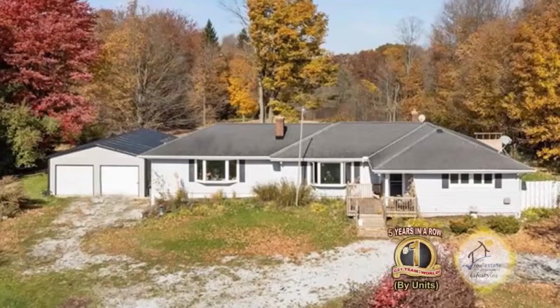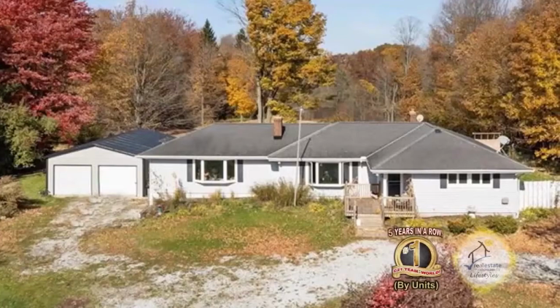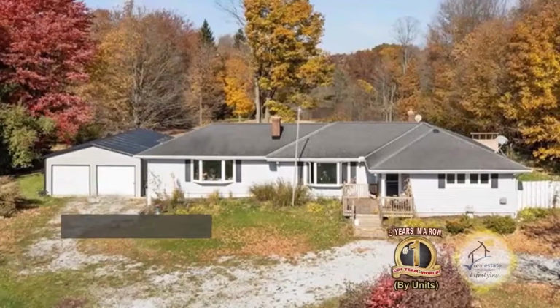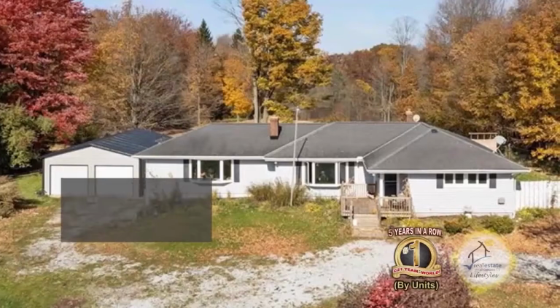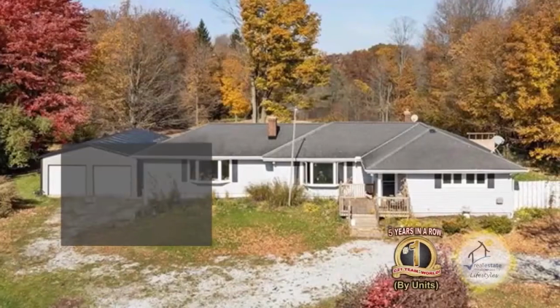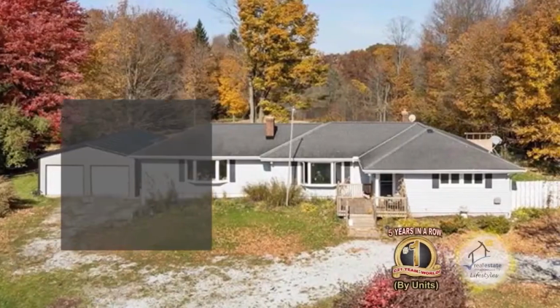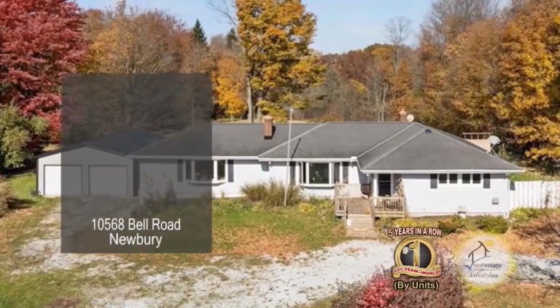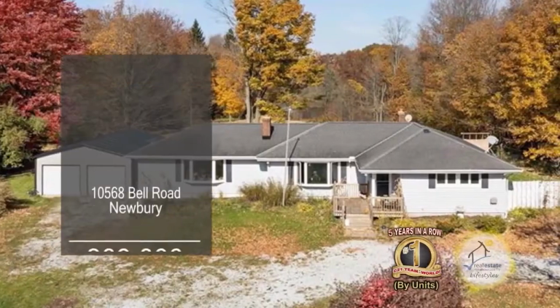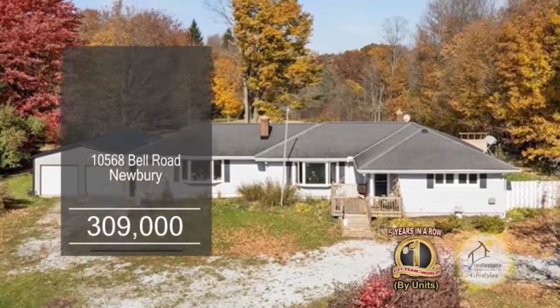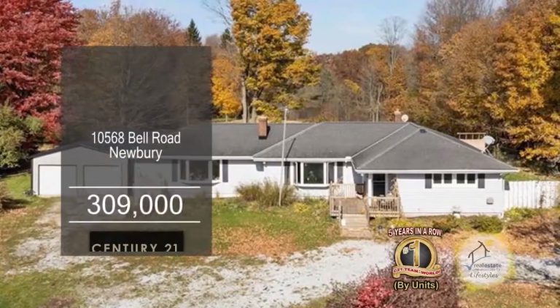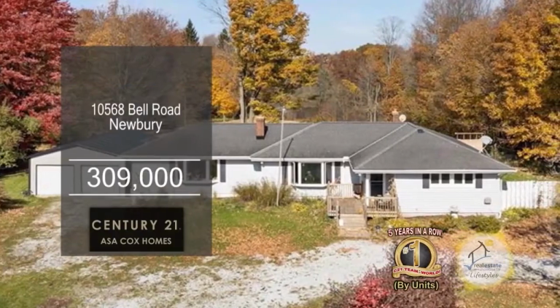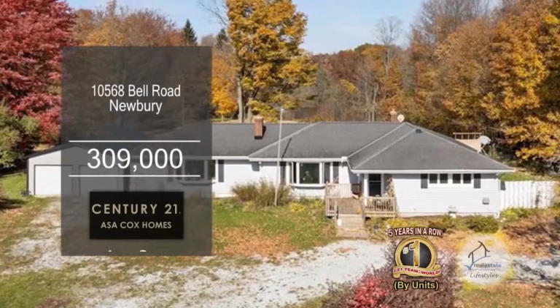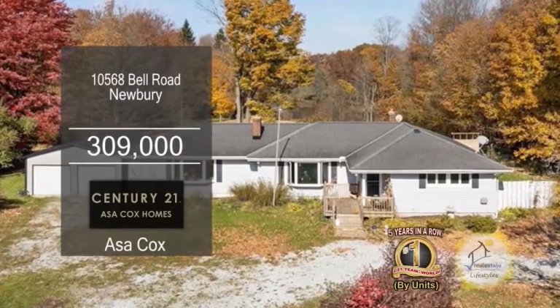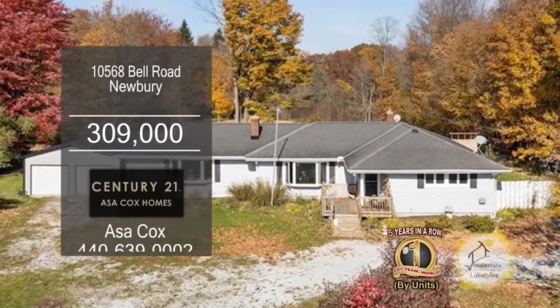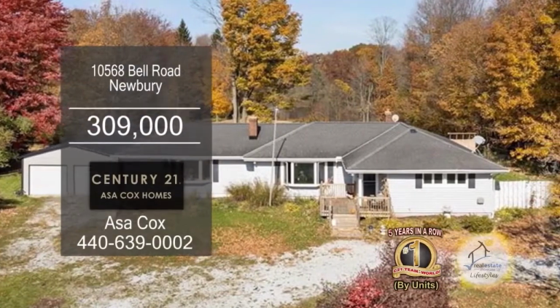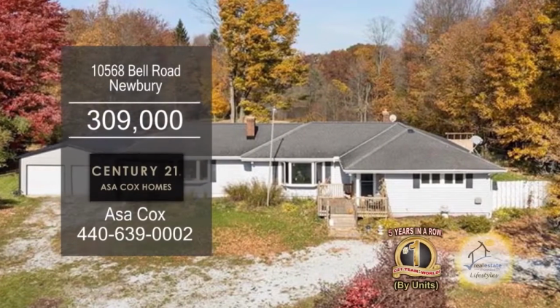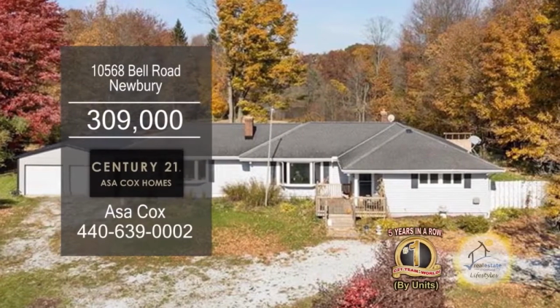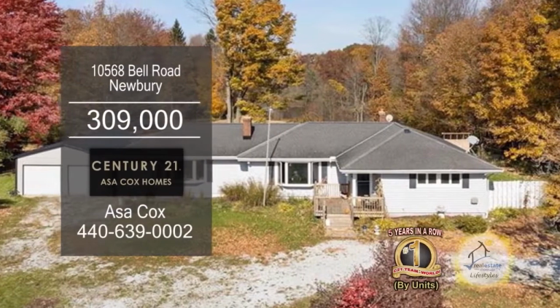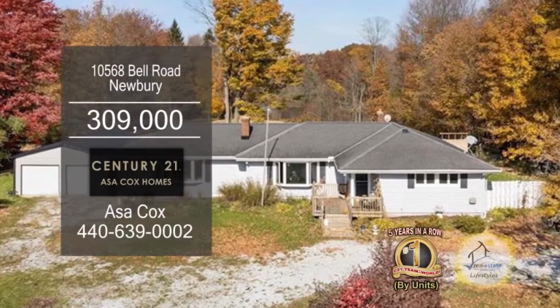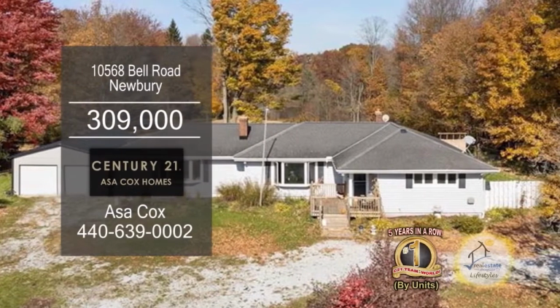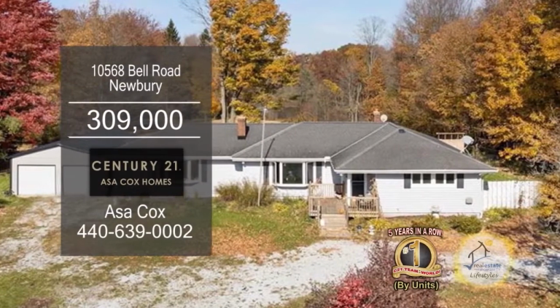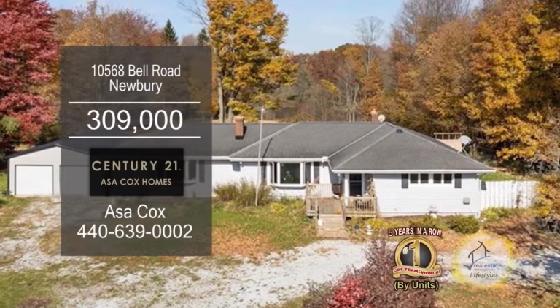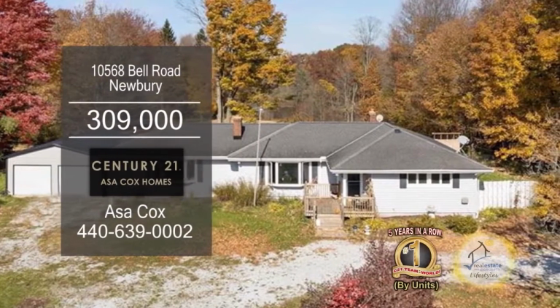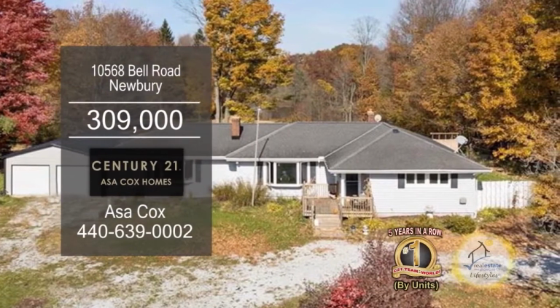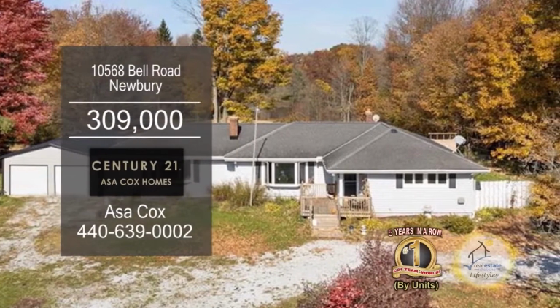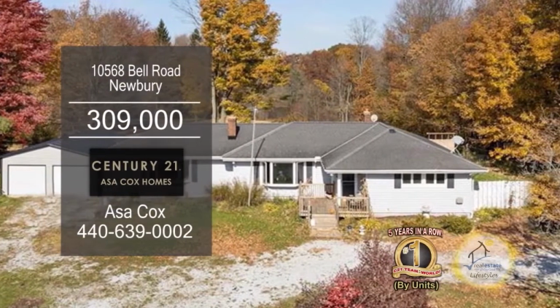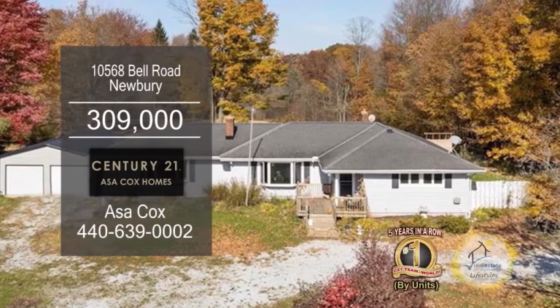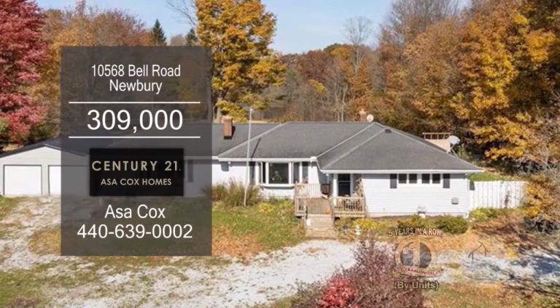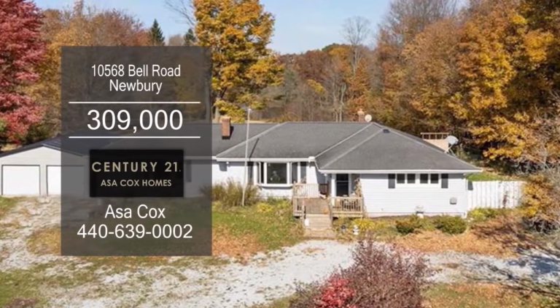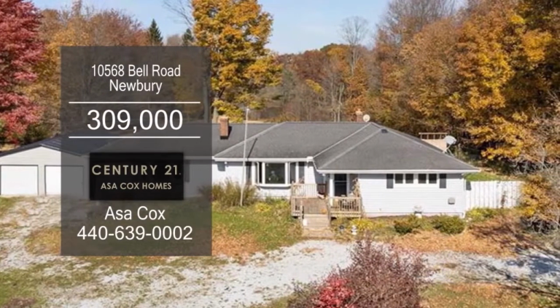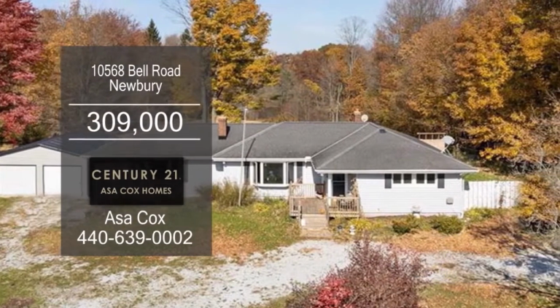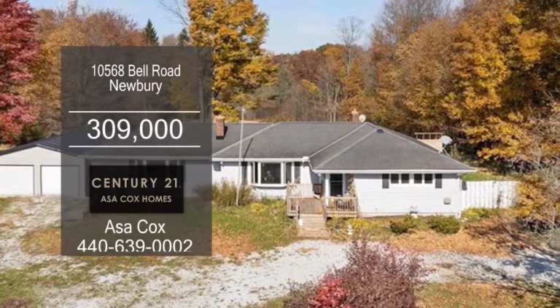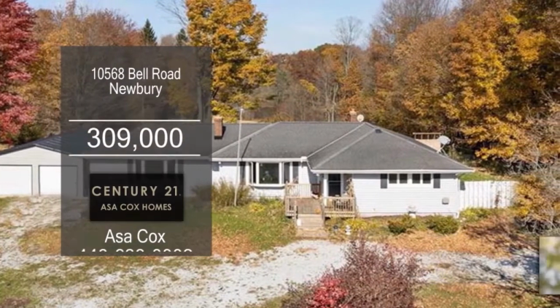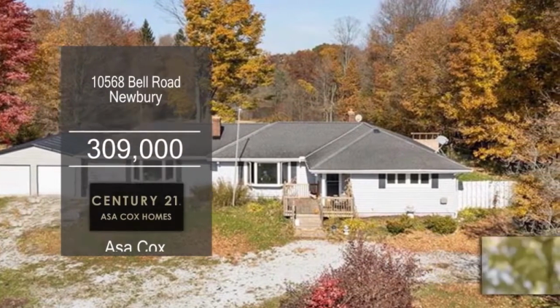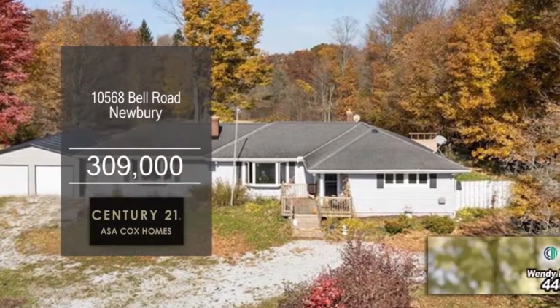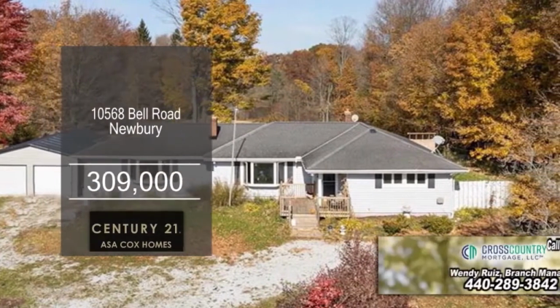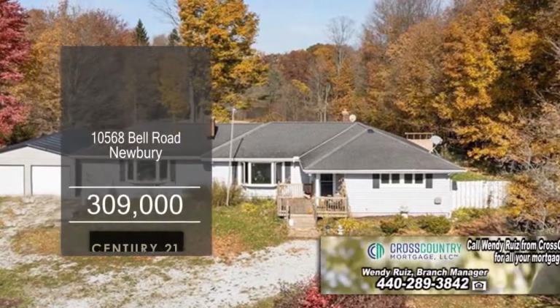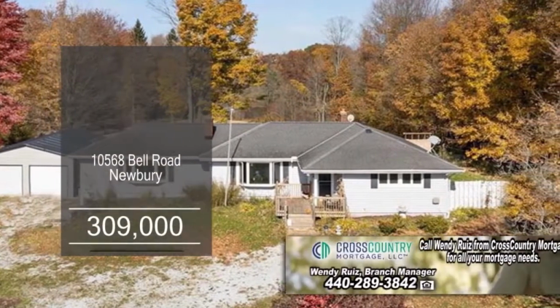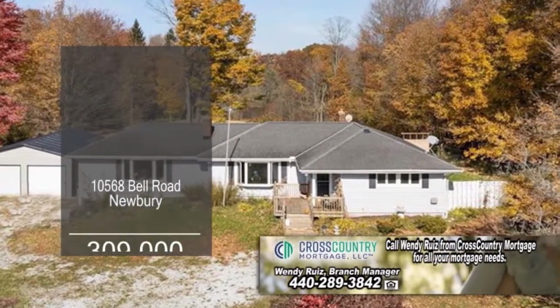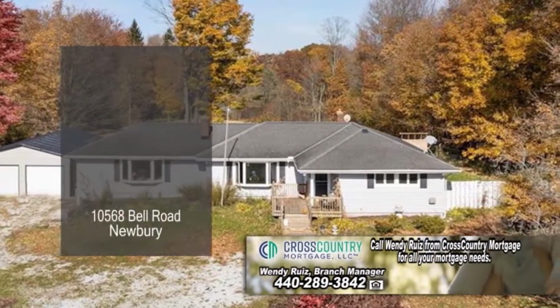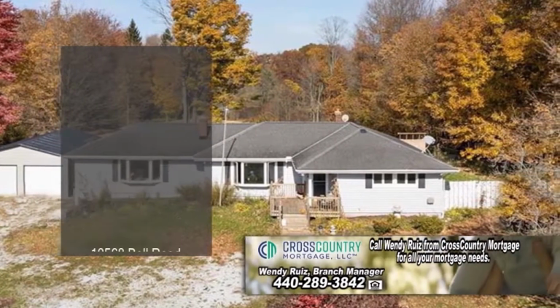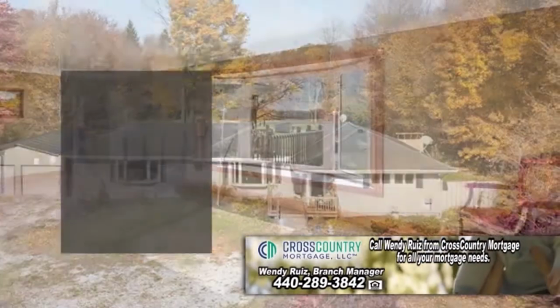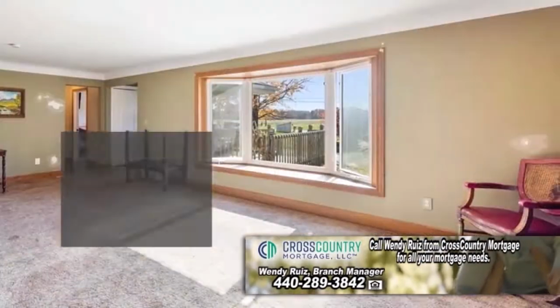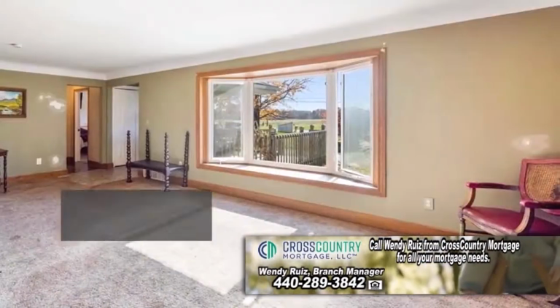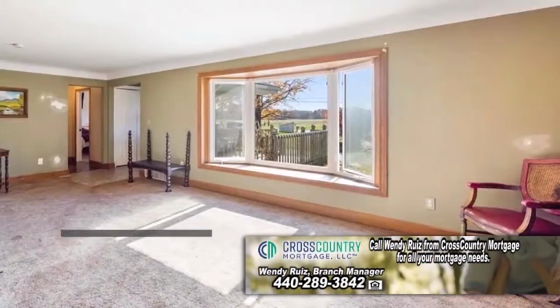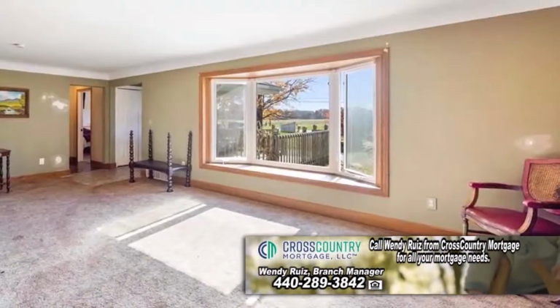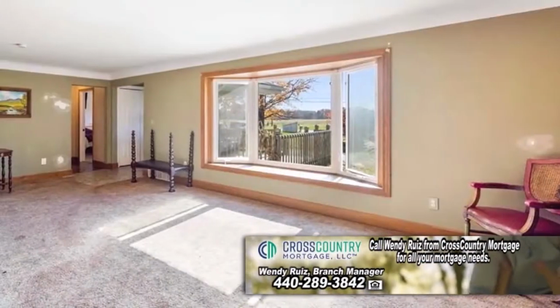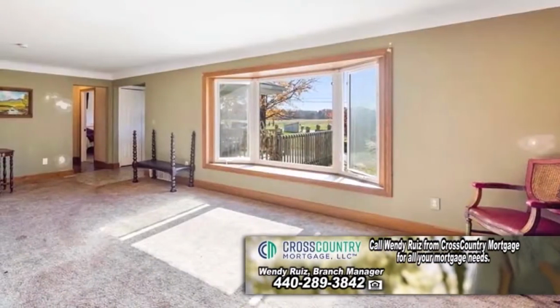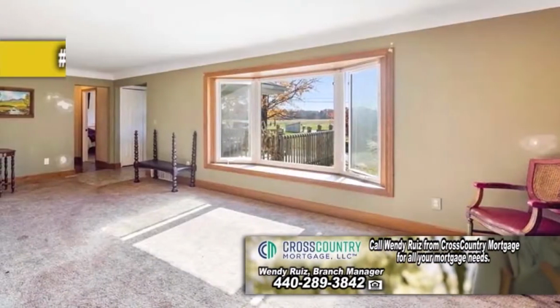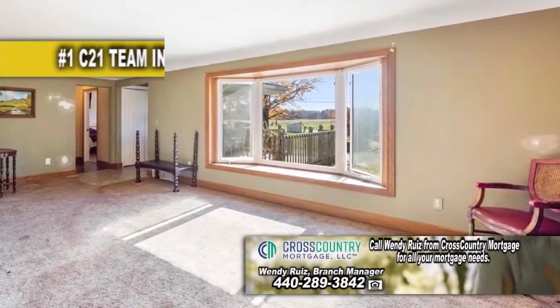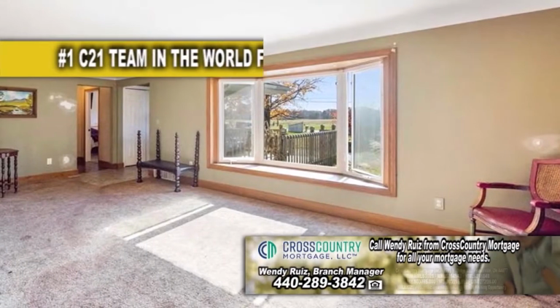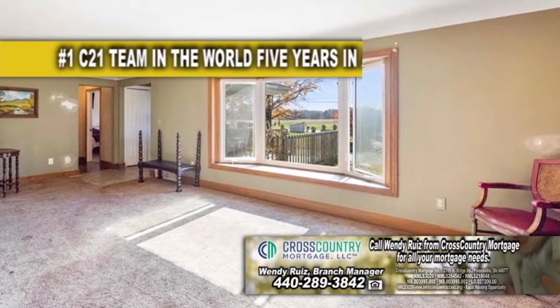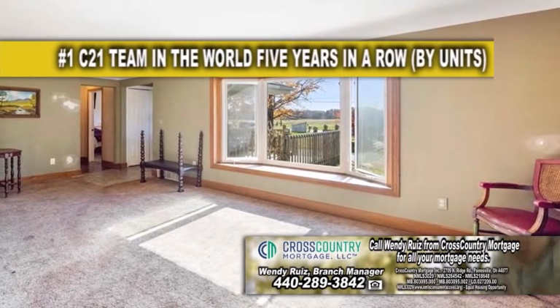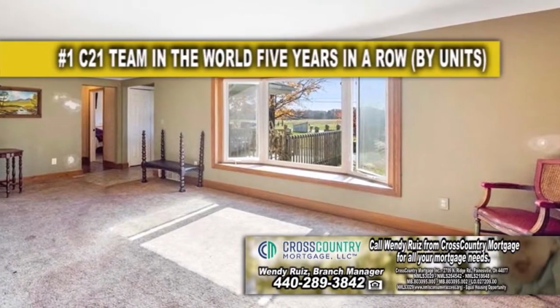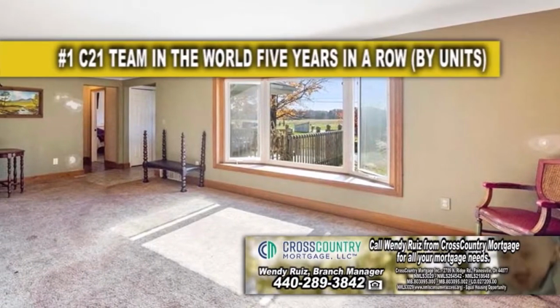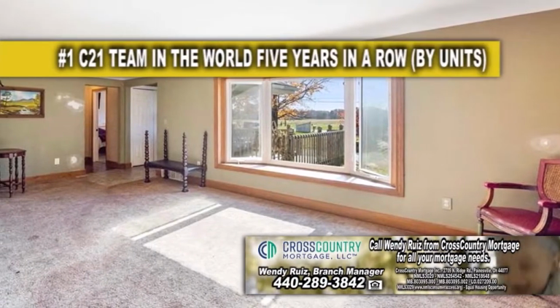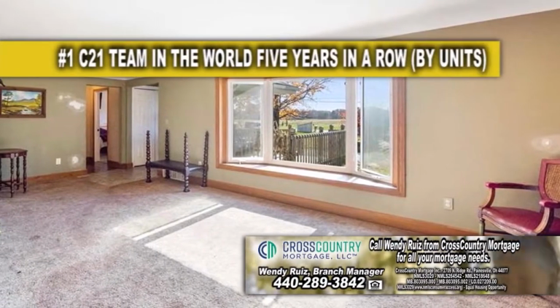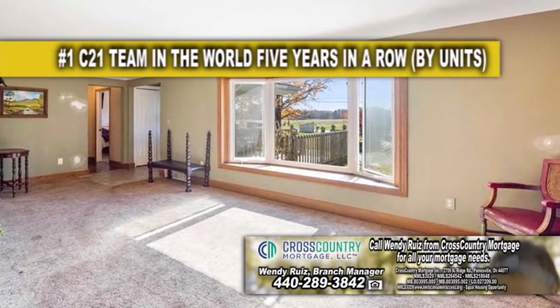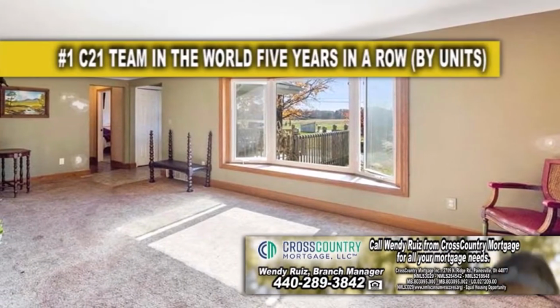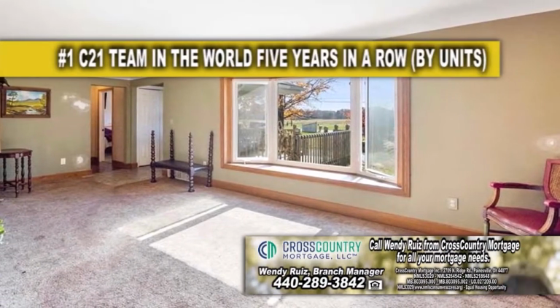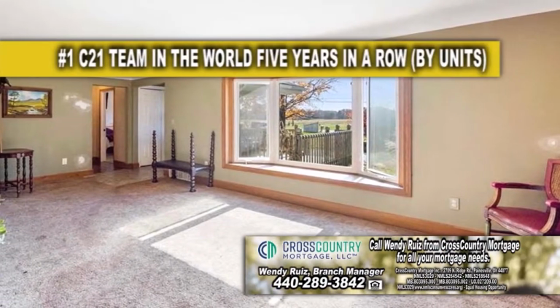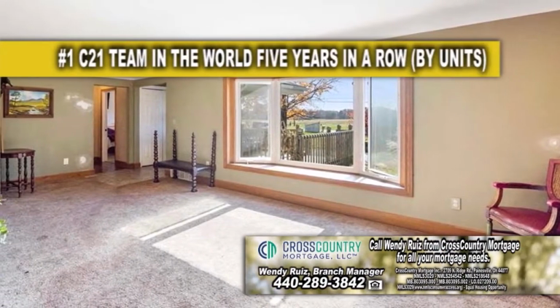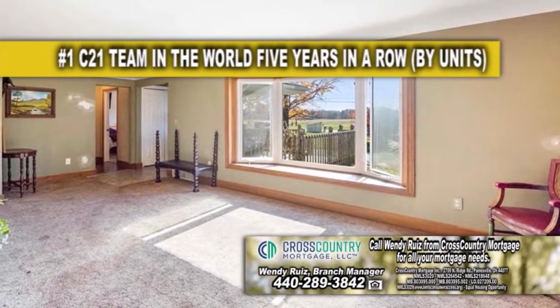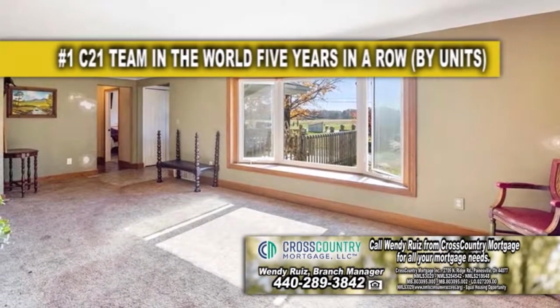Enjoy private lake views in your backyard from this home in Newberry. This floor plan includes a large living room with carpeting.